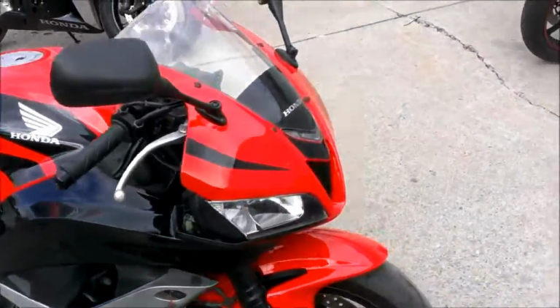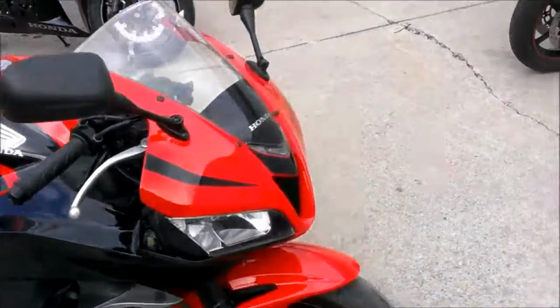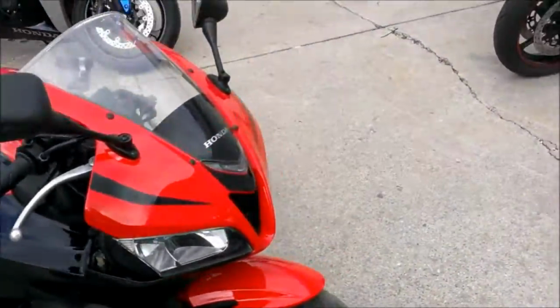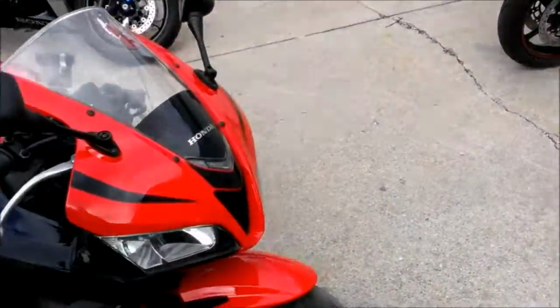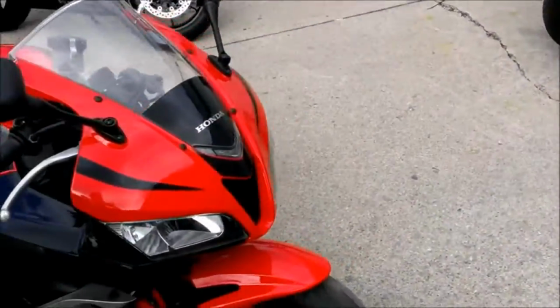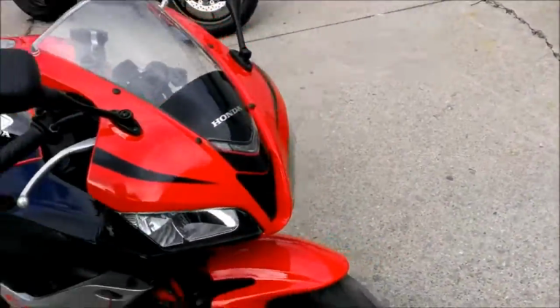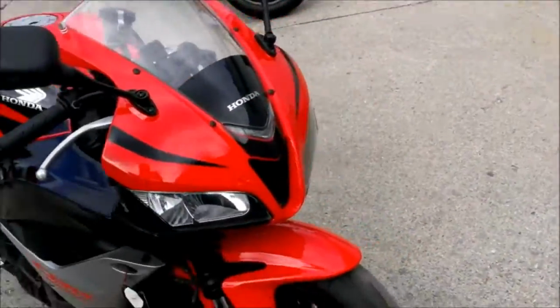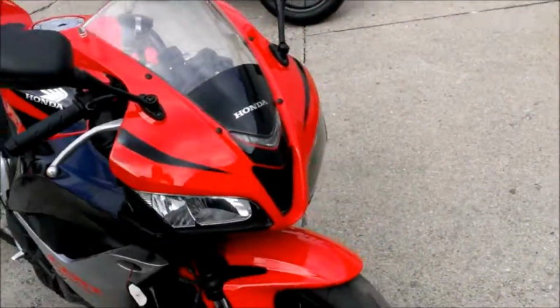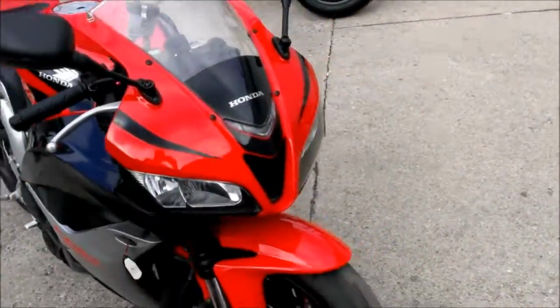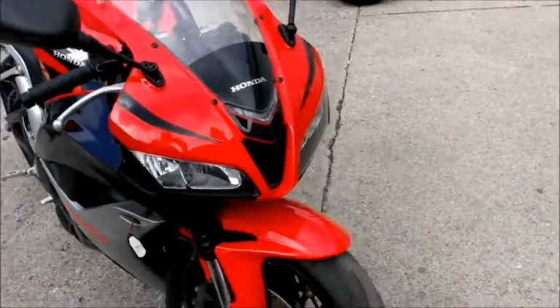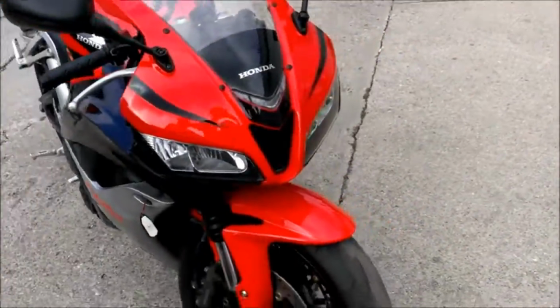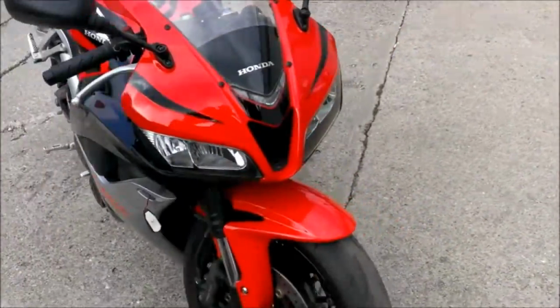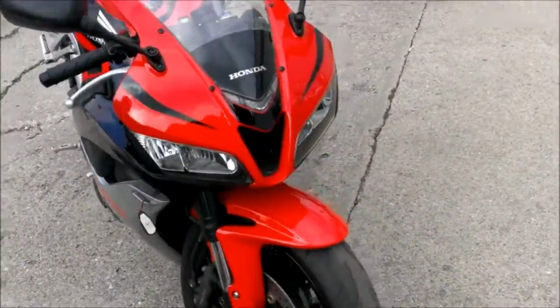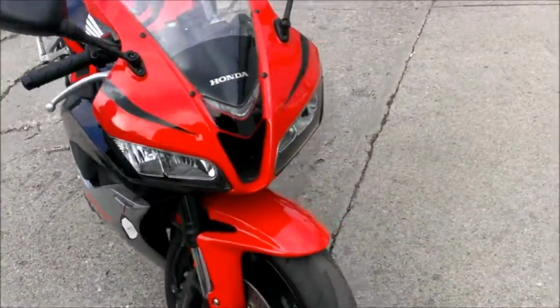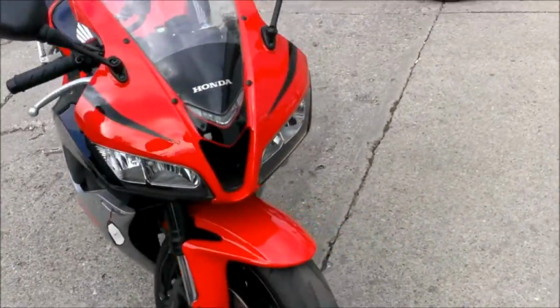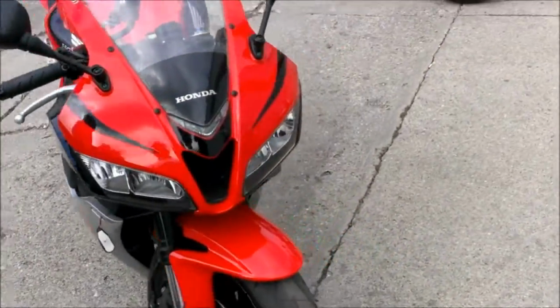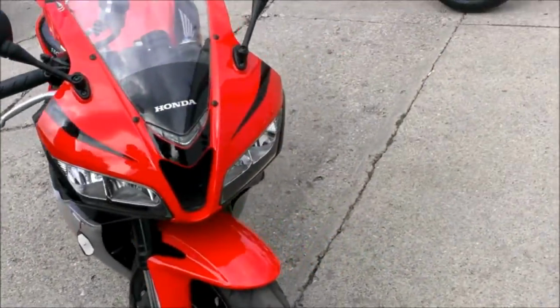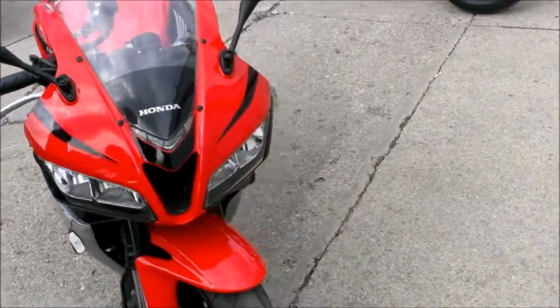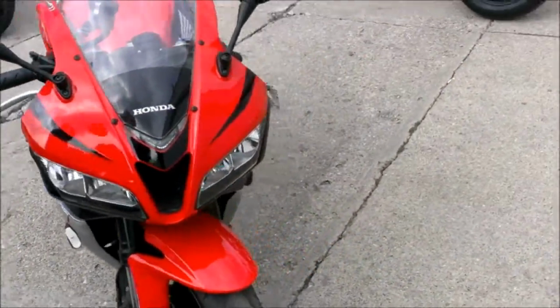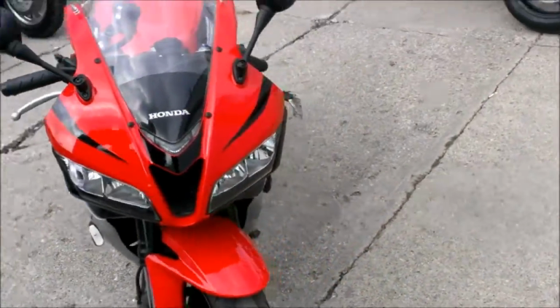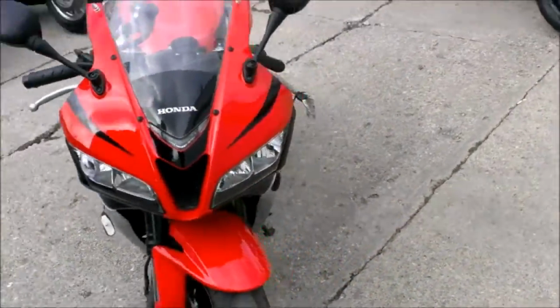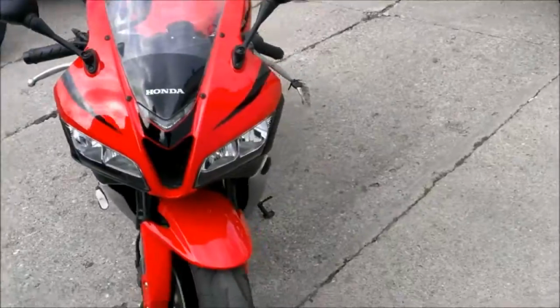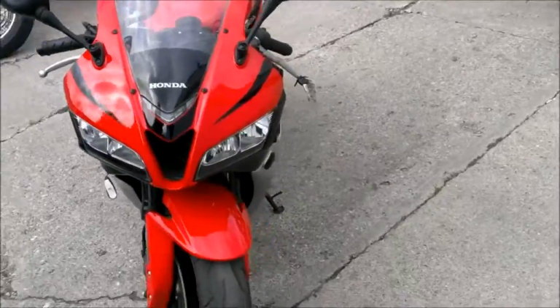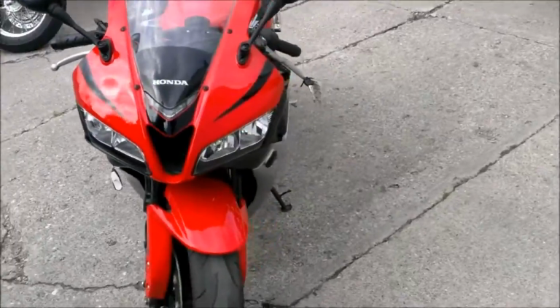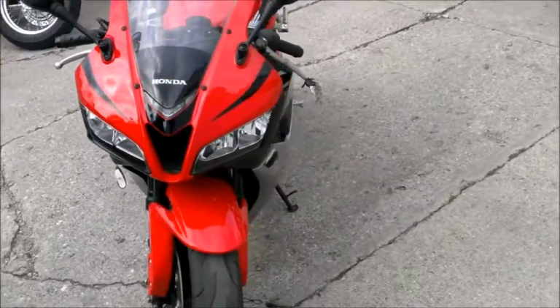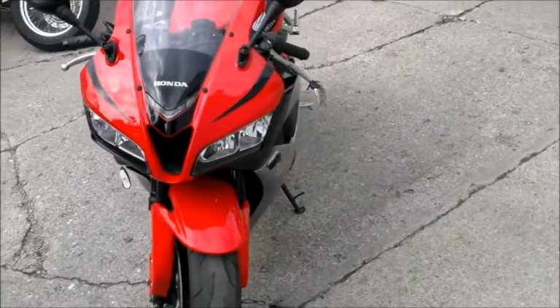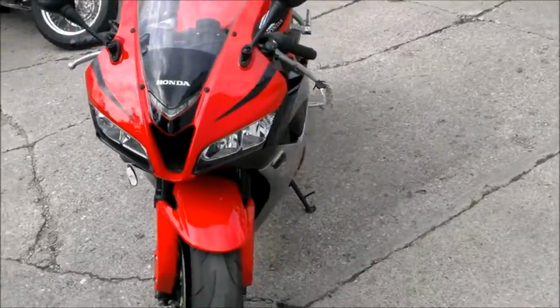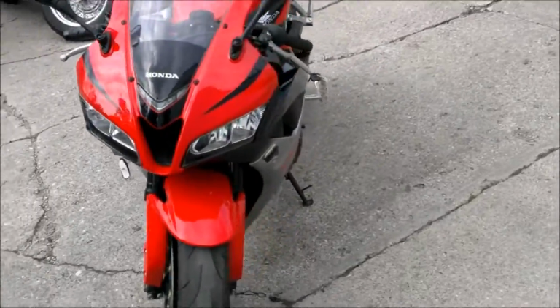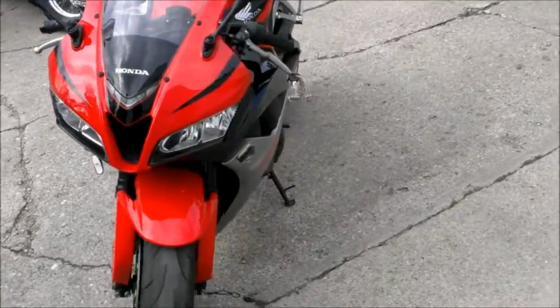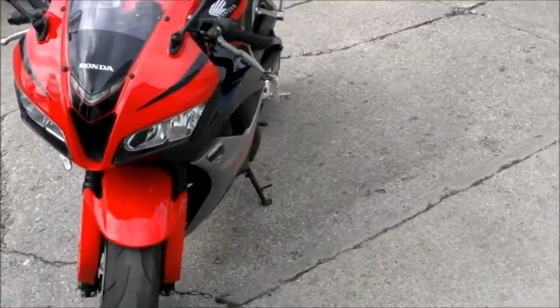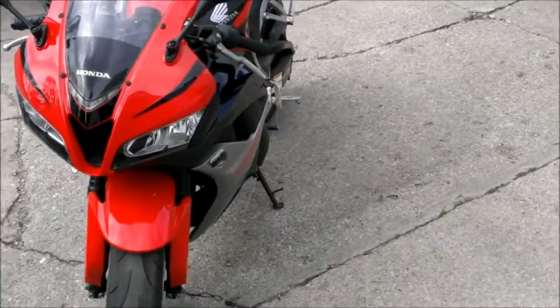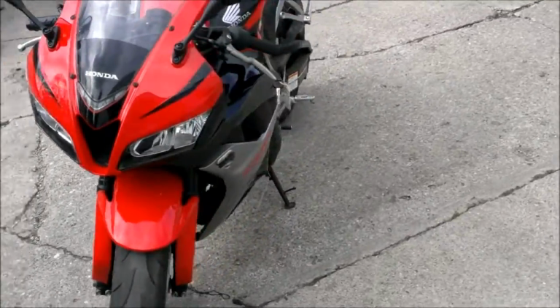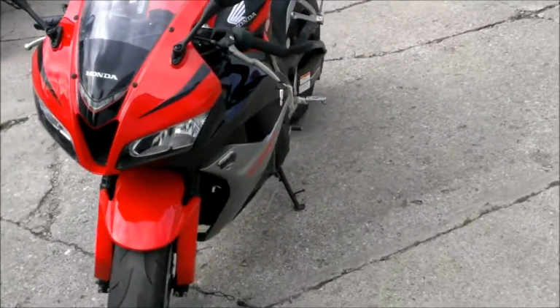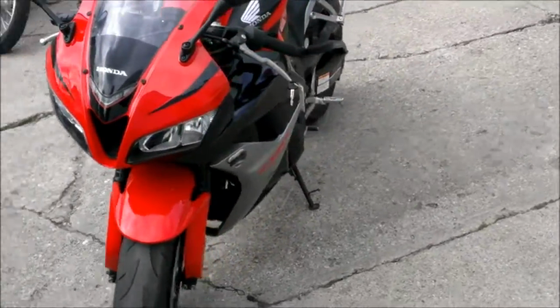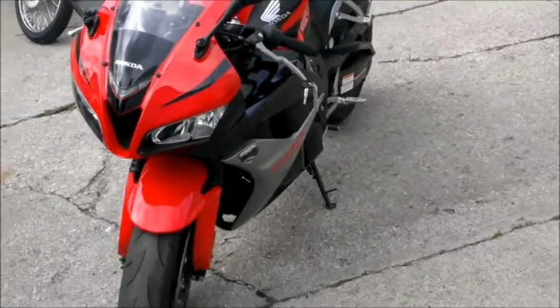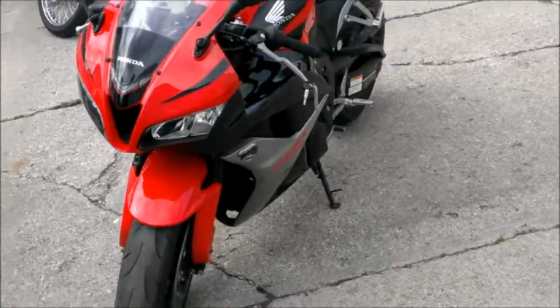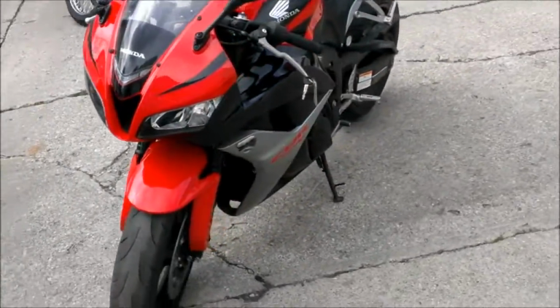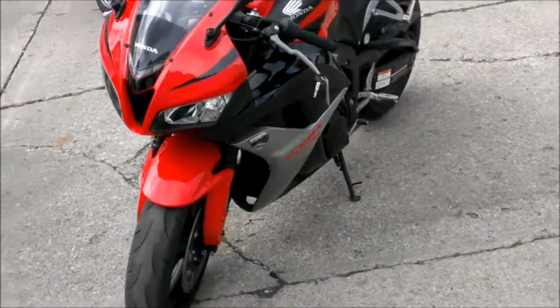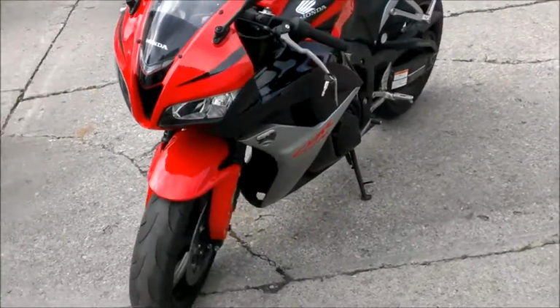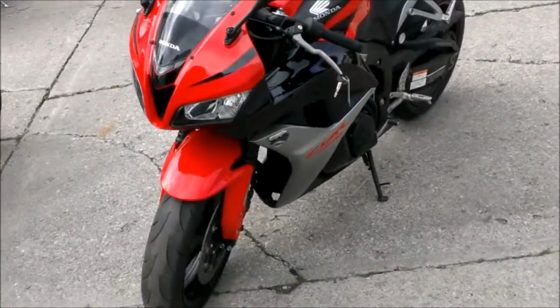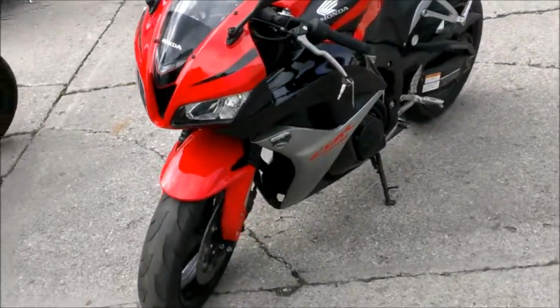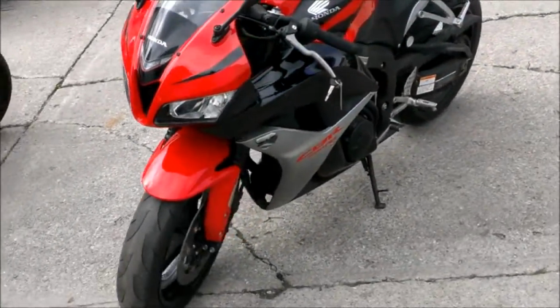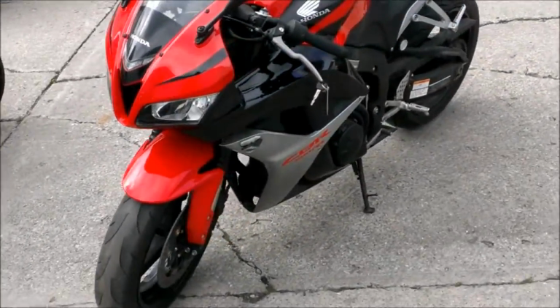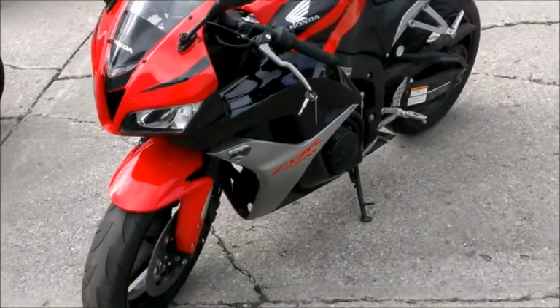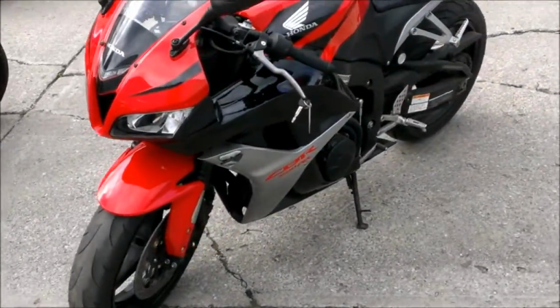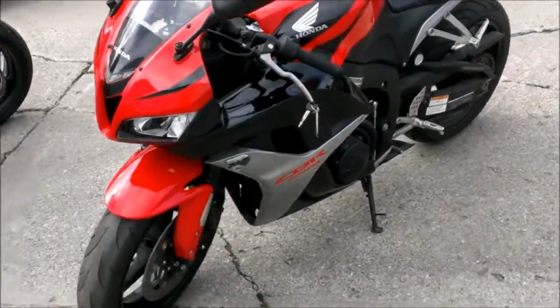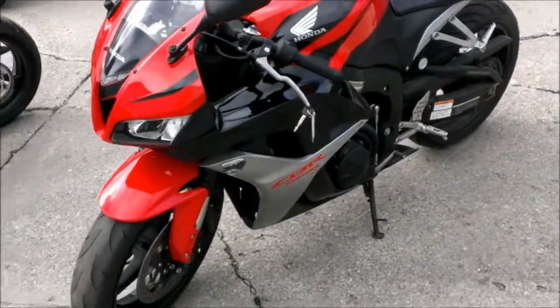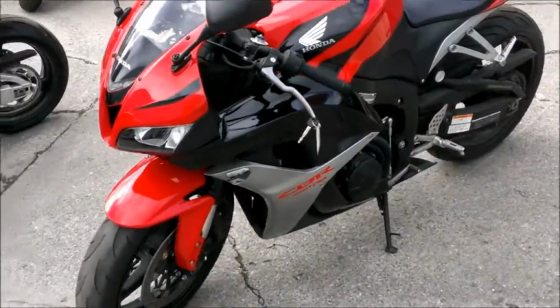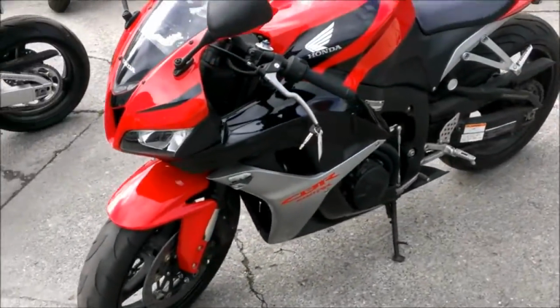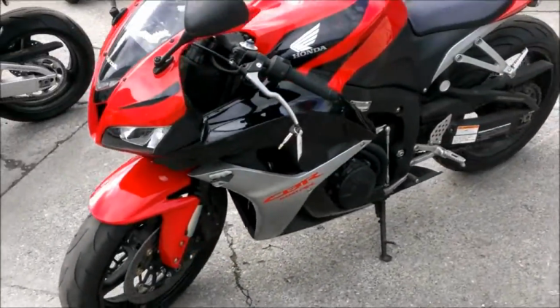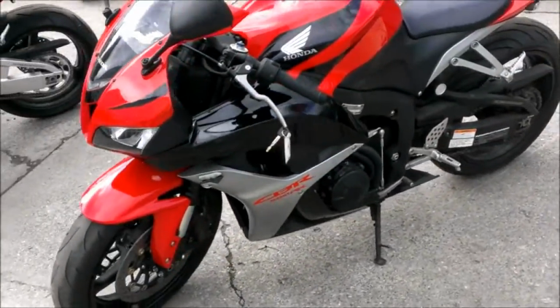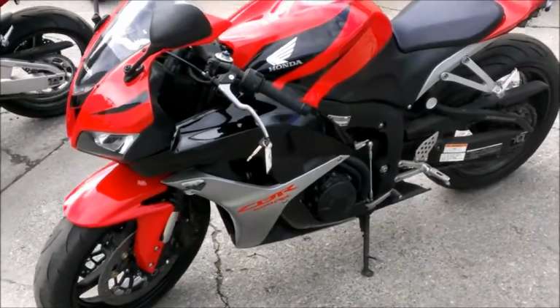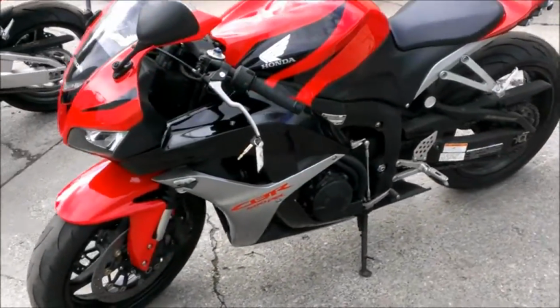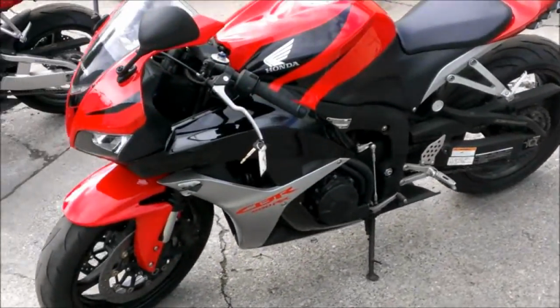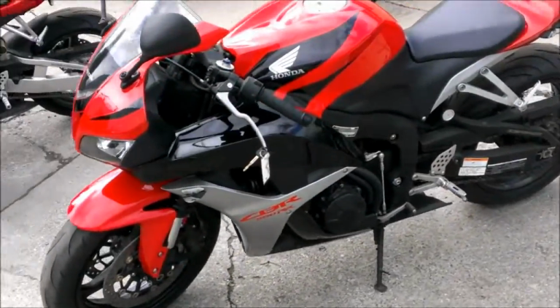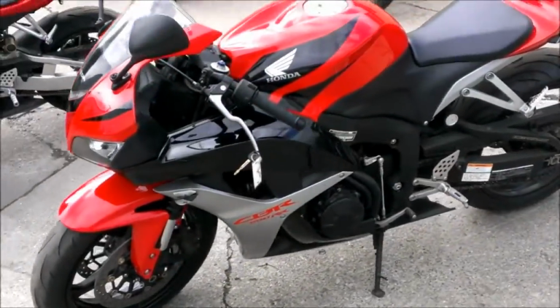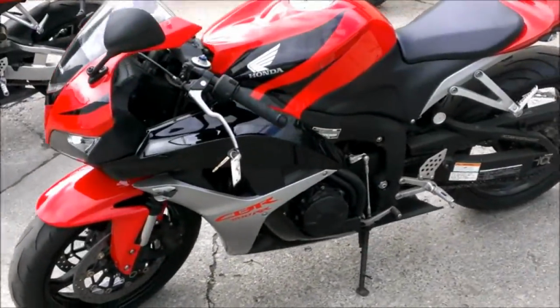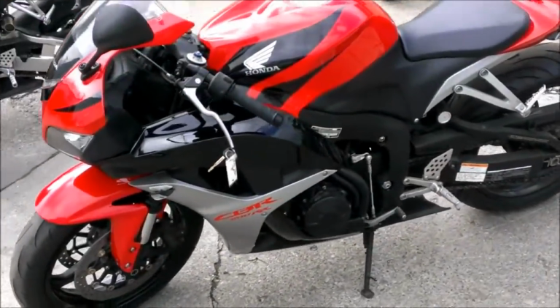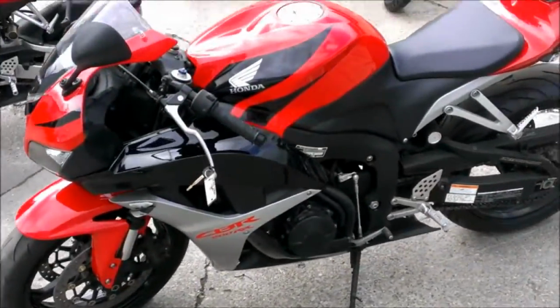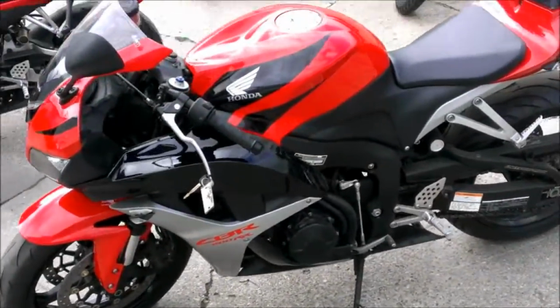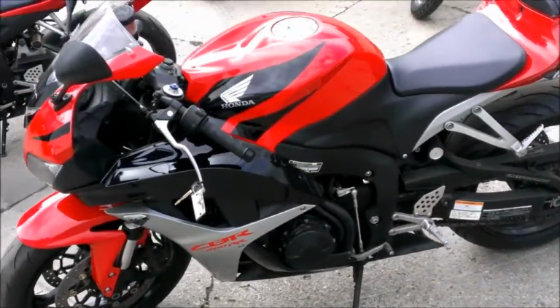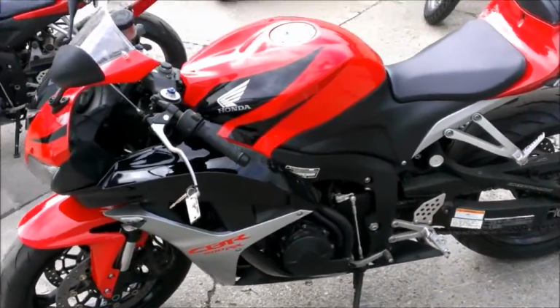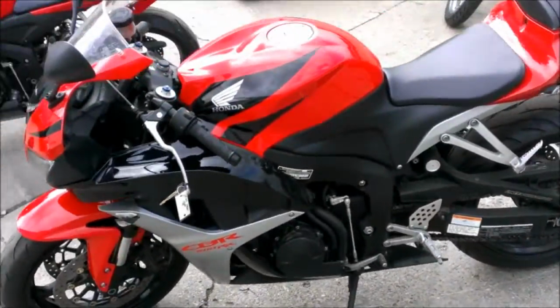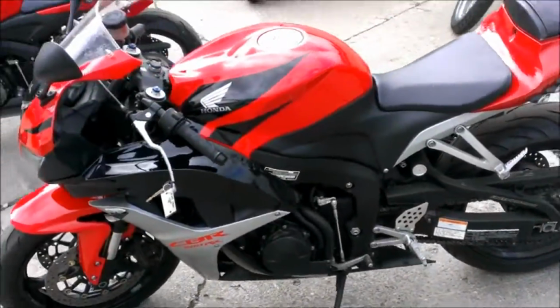This bike has just been serviced at an authorized Honda dealership. It's been inspected, certified, and includes a one year warranty.